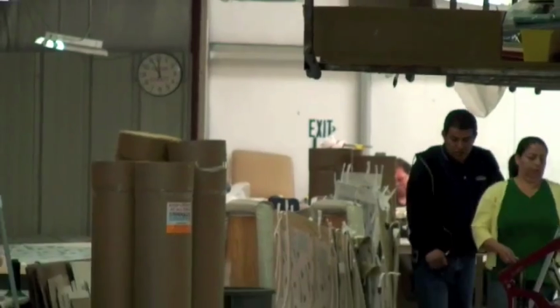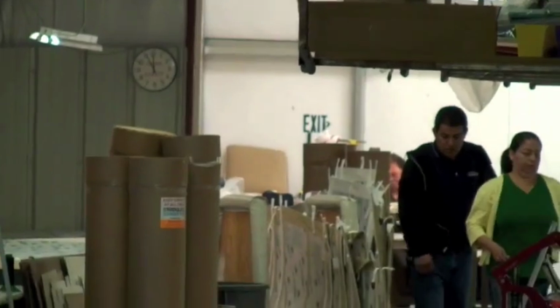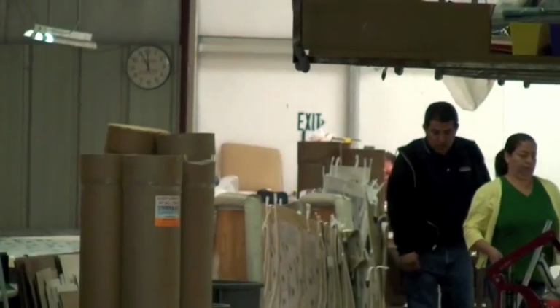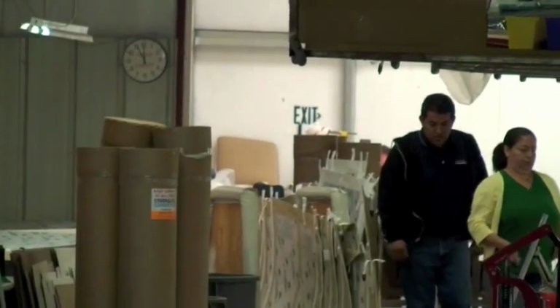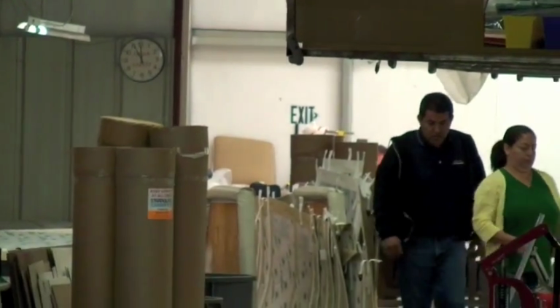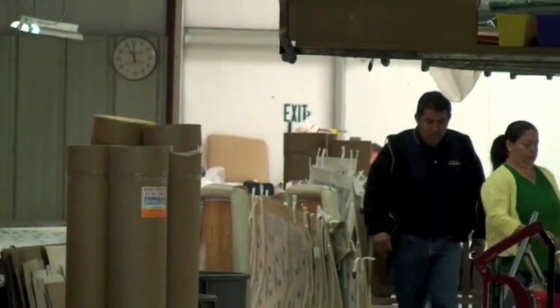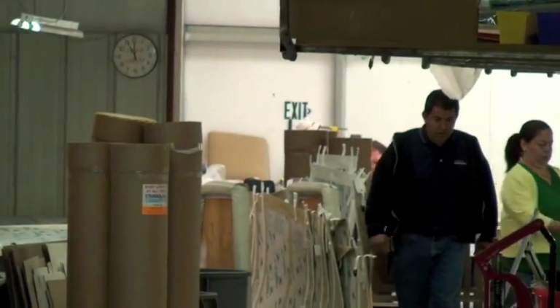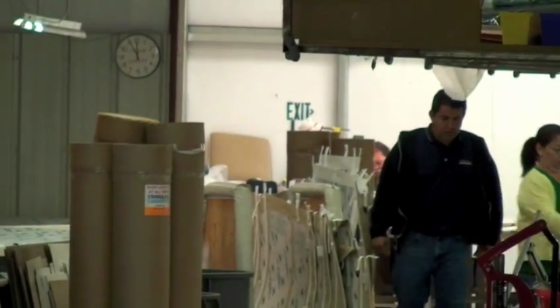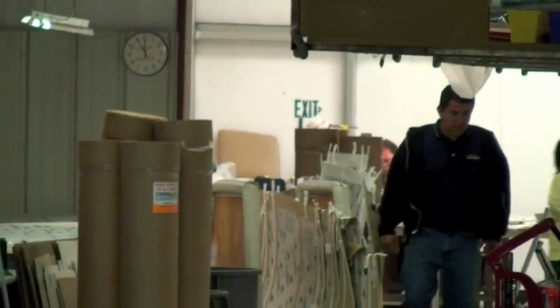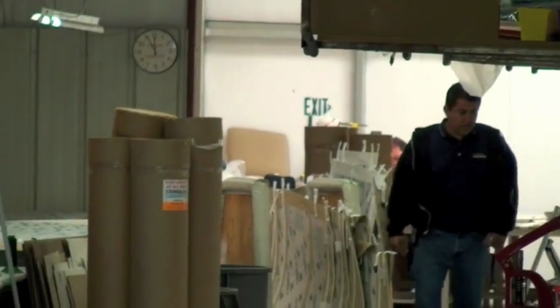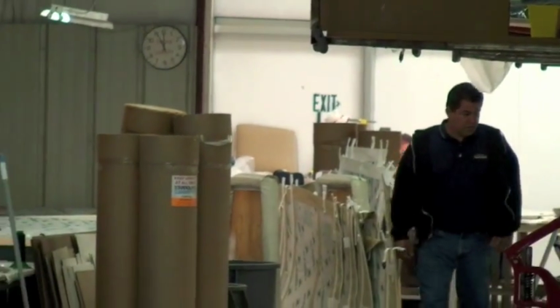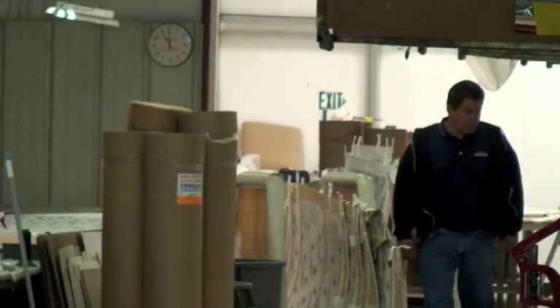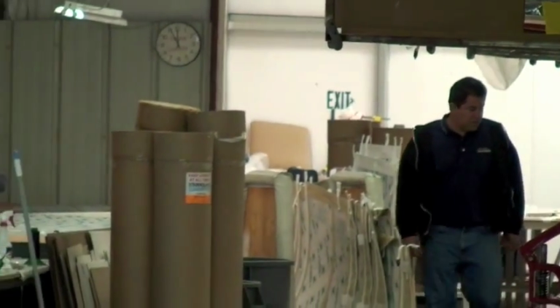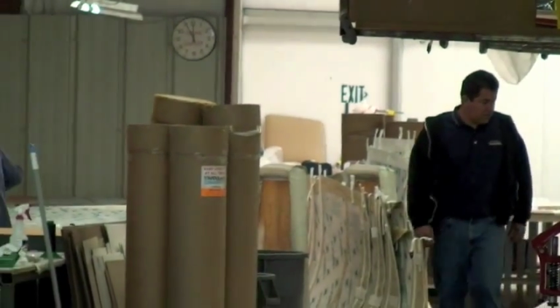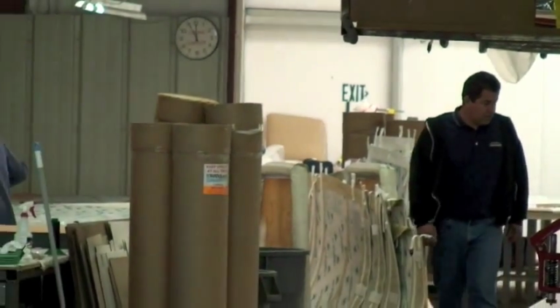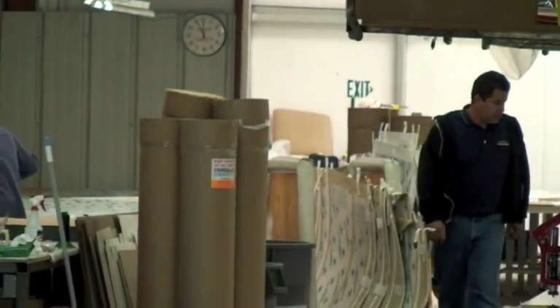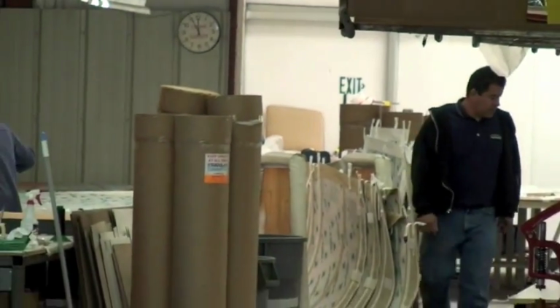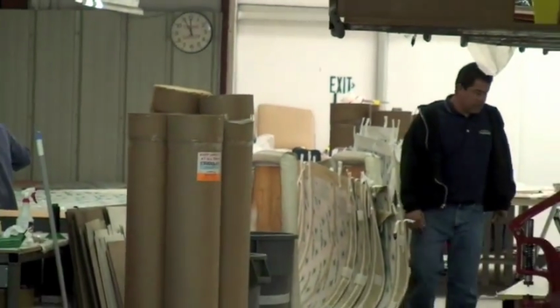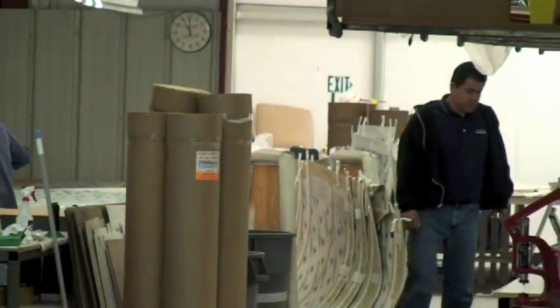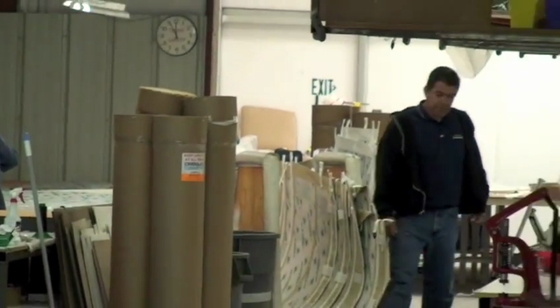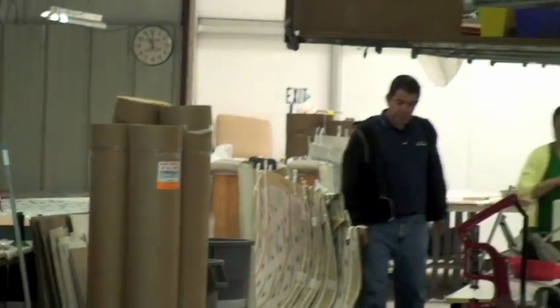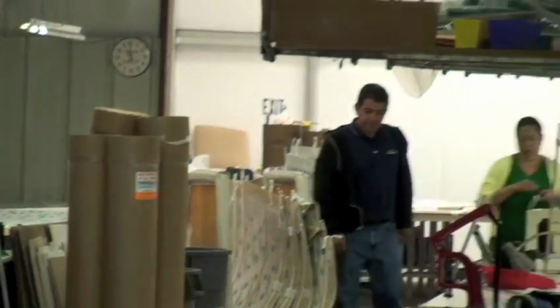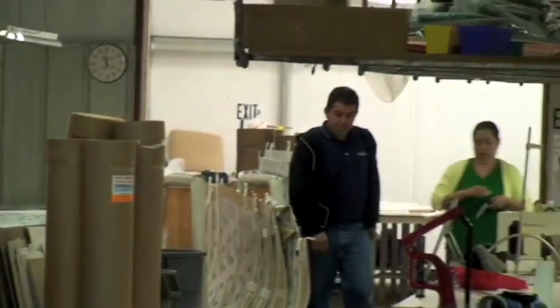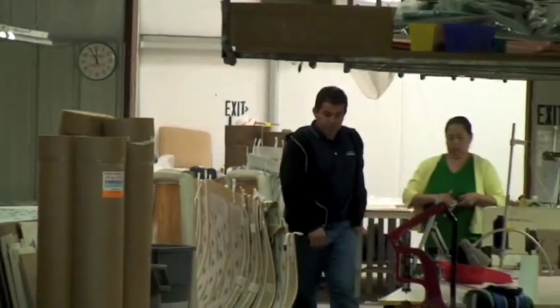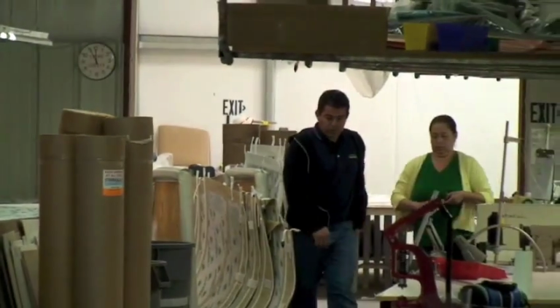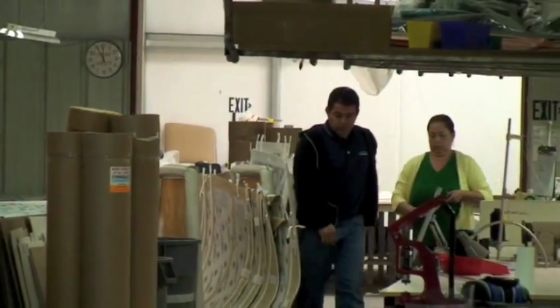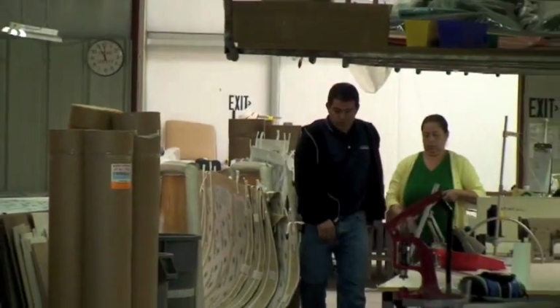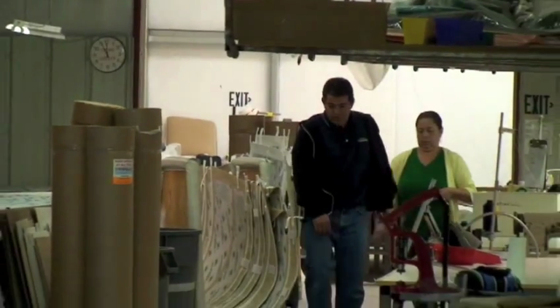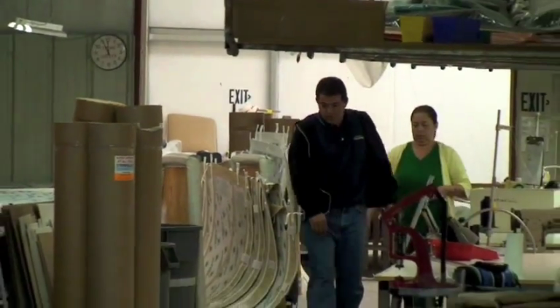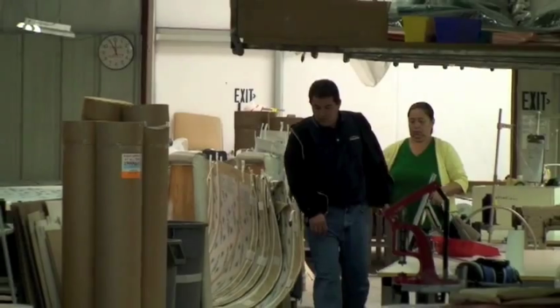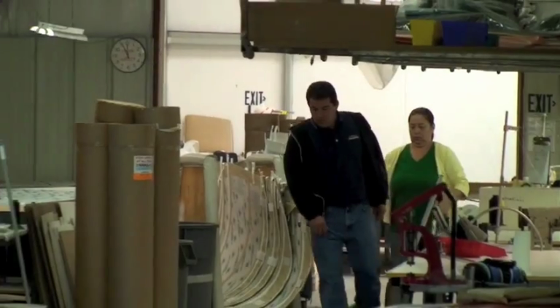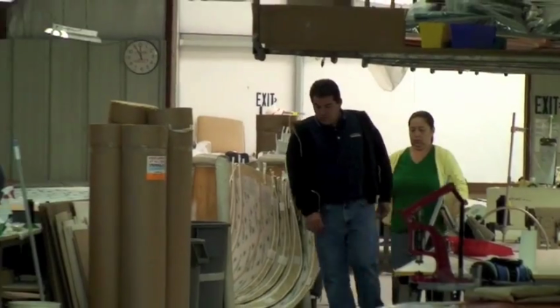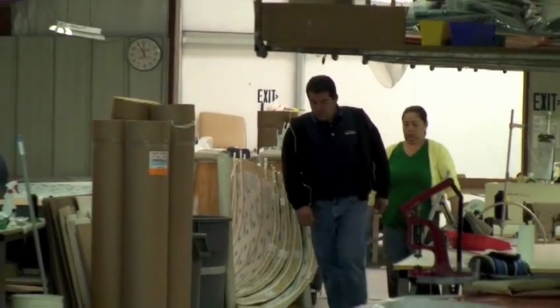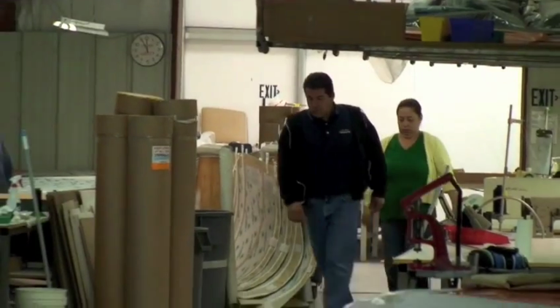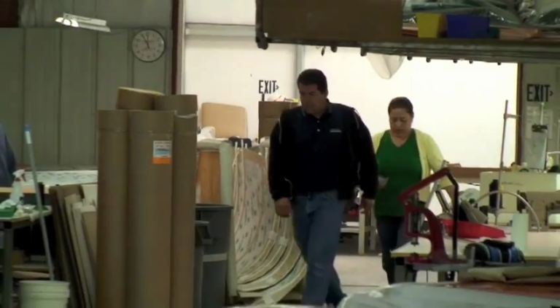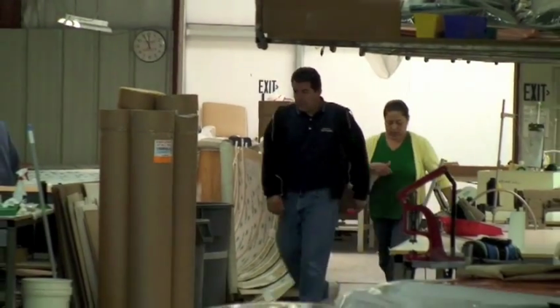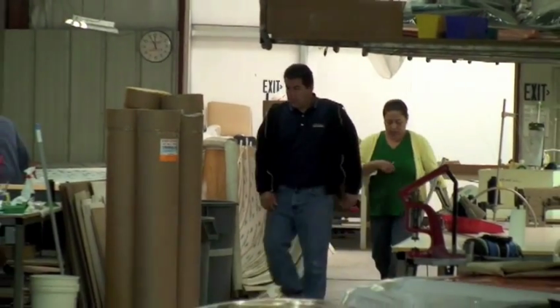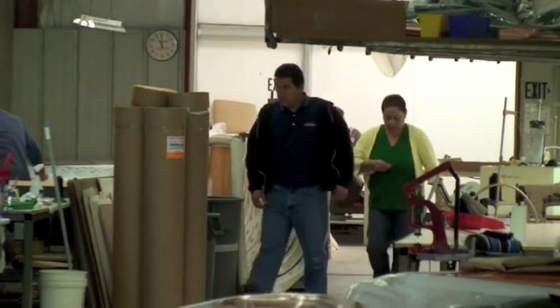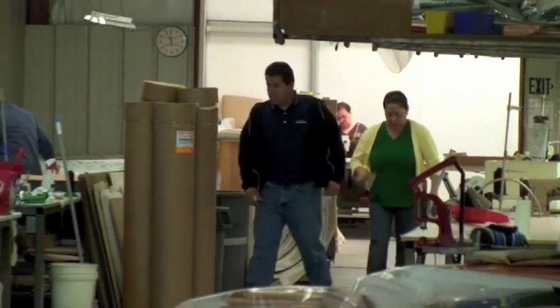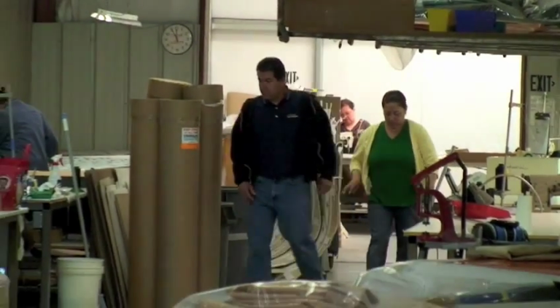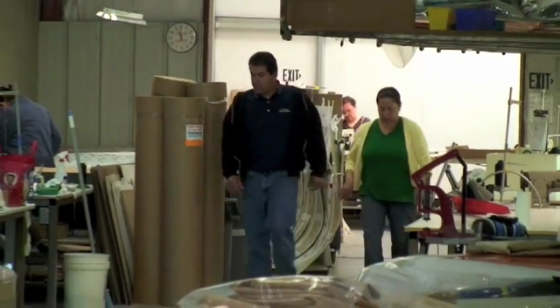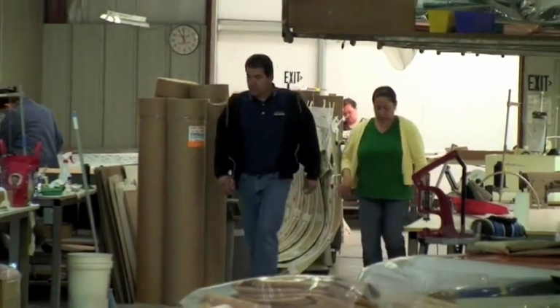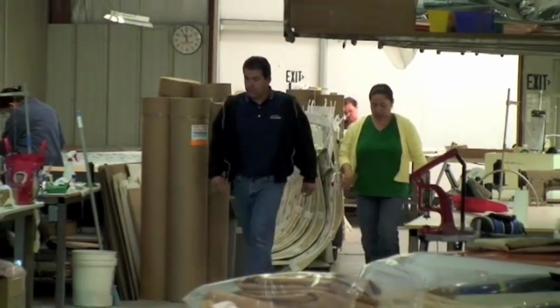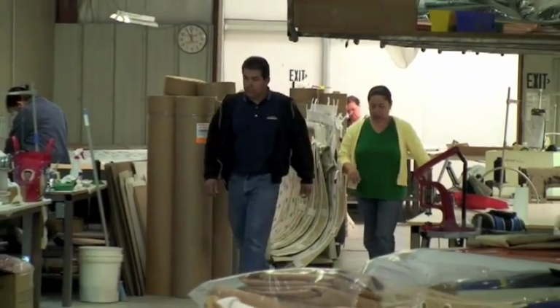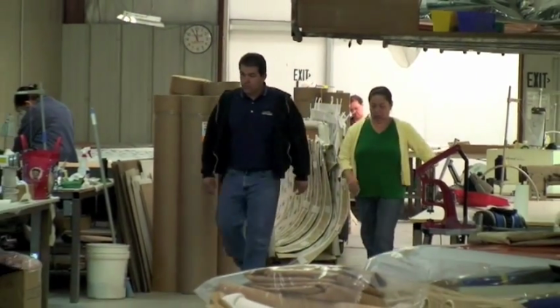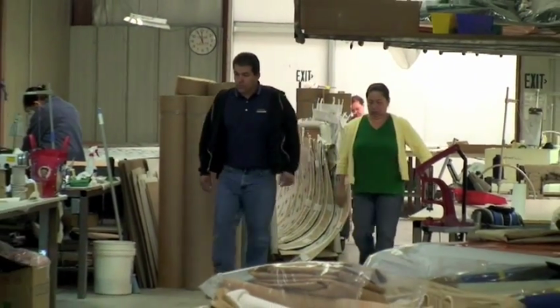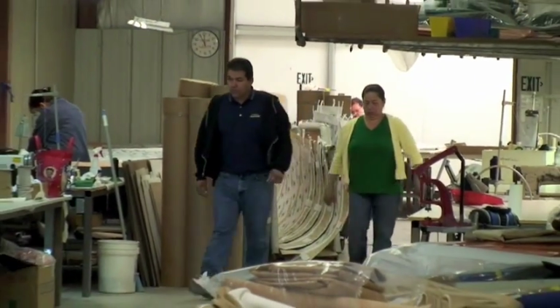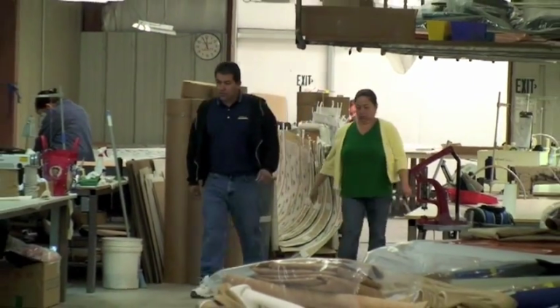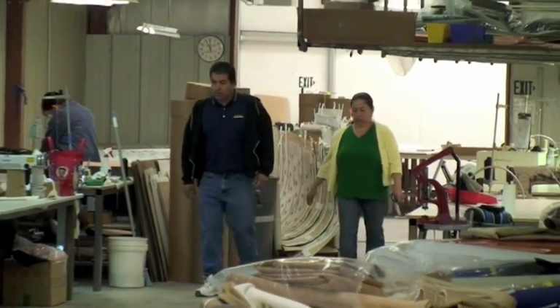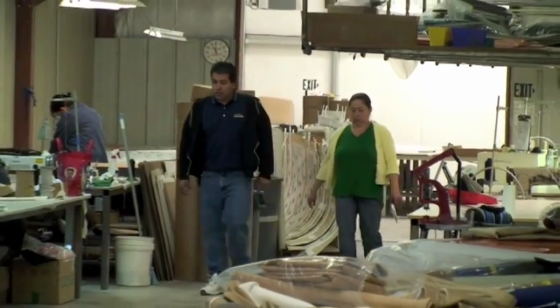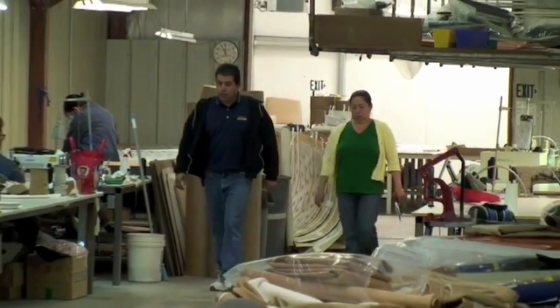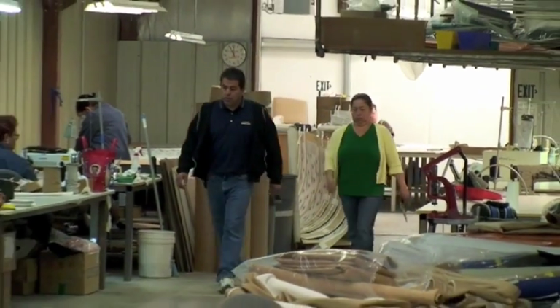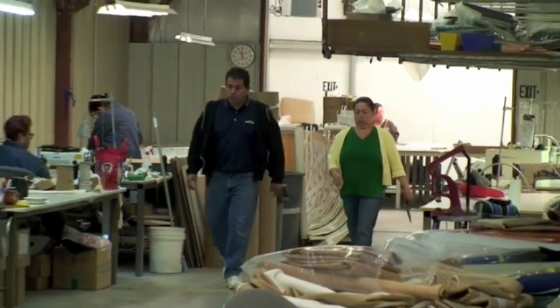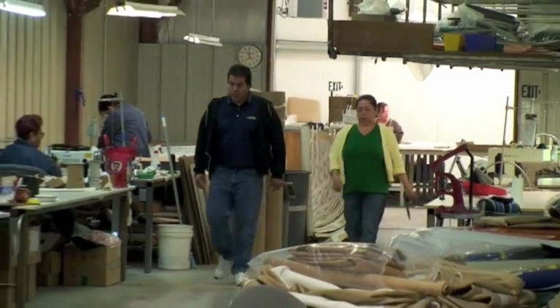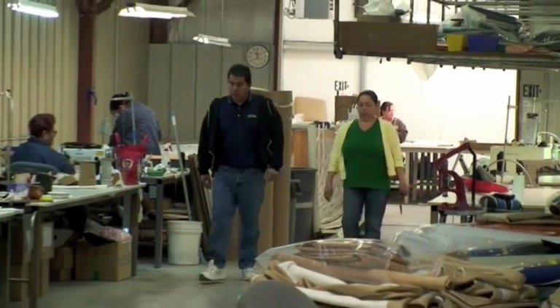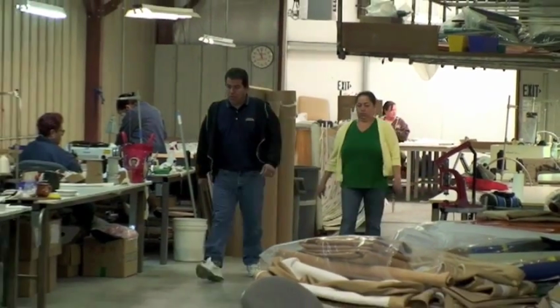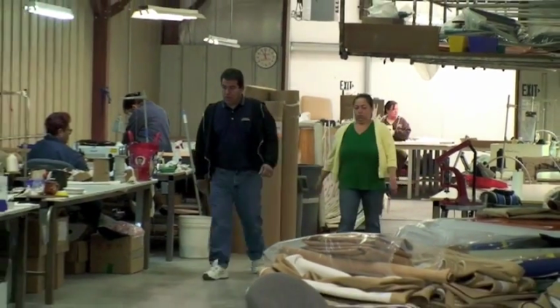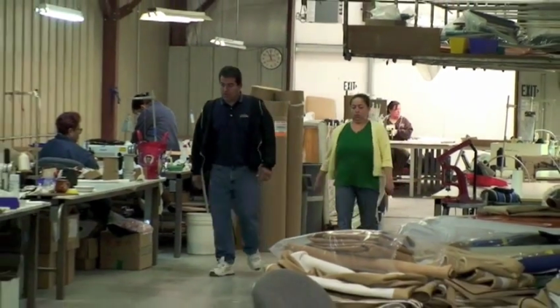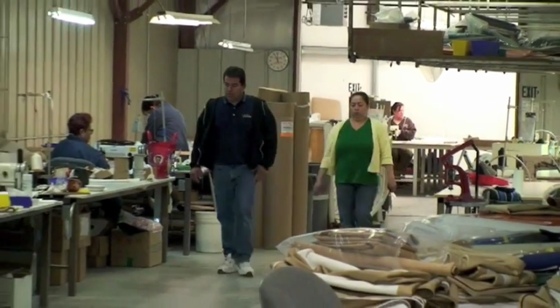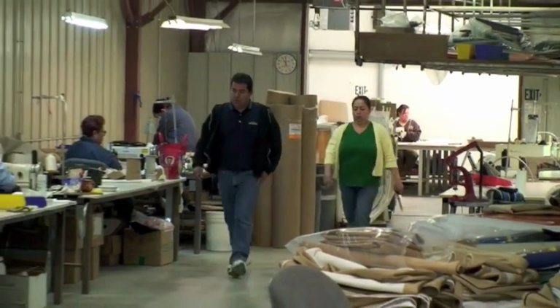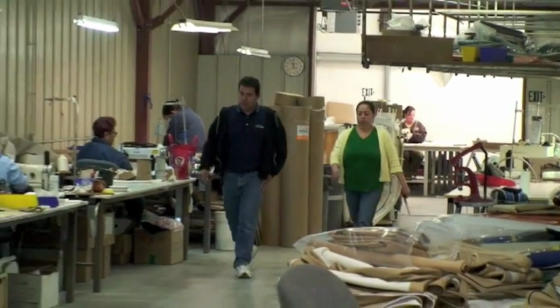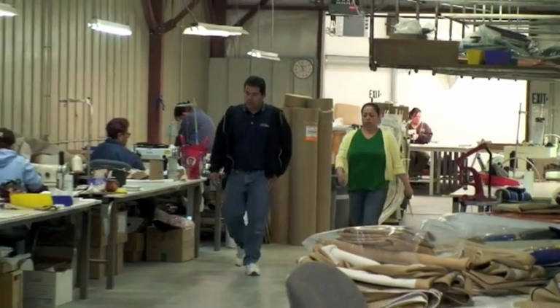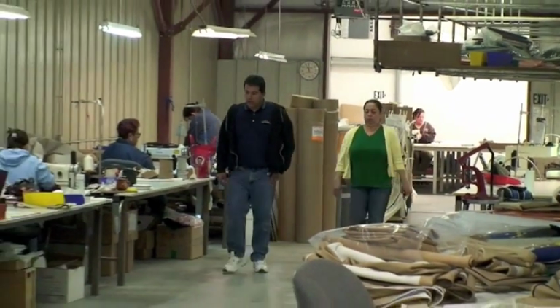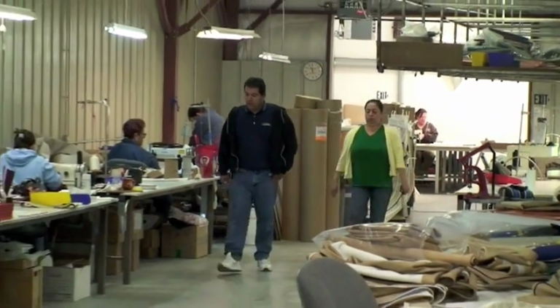It's off to the canvas department, where the cushions, Surrey canopies, window enclosures, carpet, pillows, and full boat covers are made.